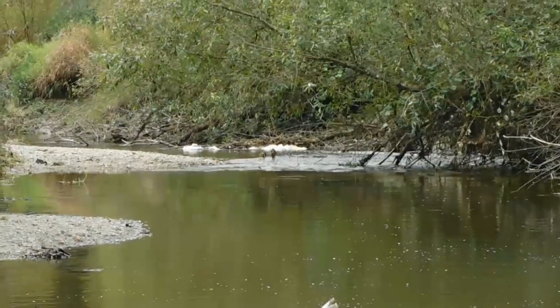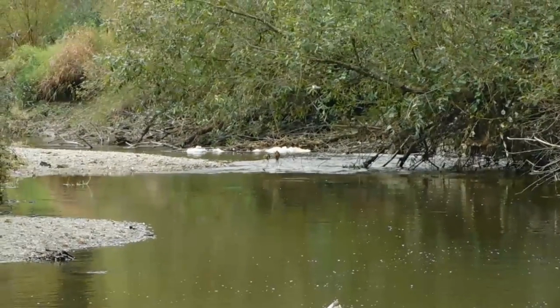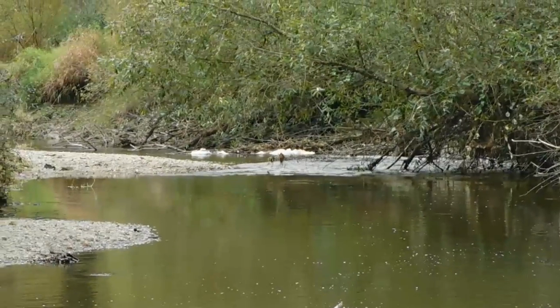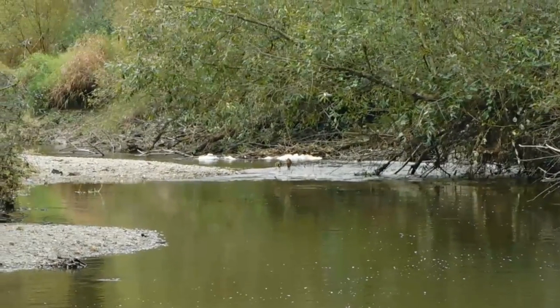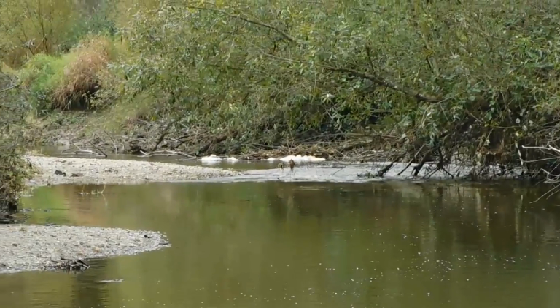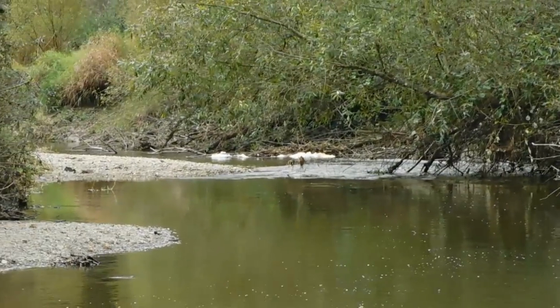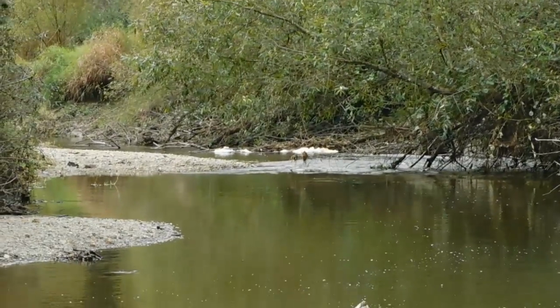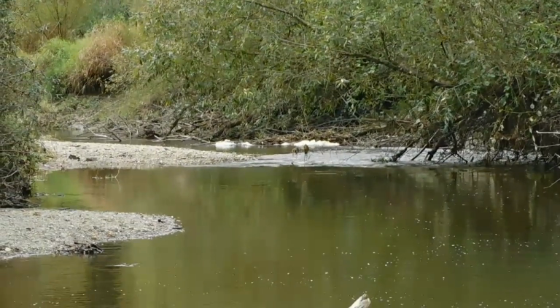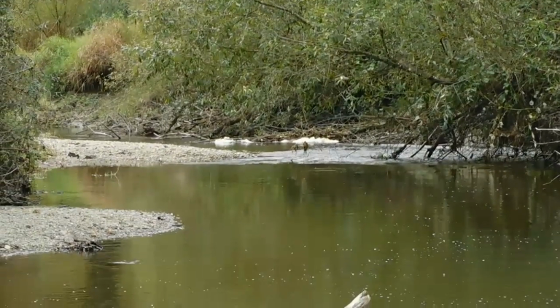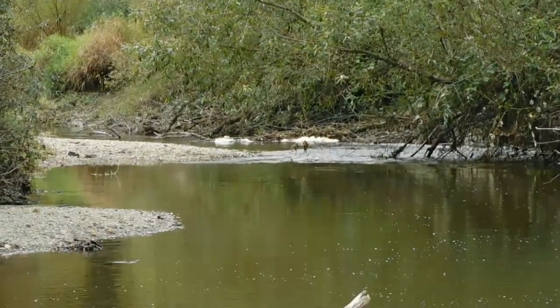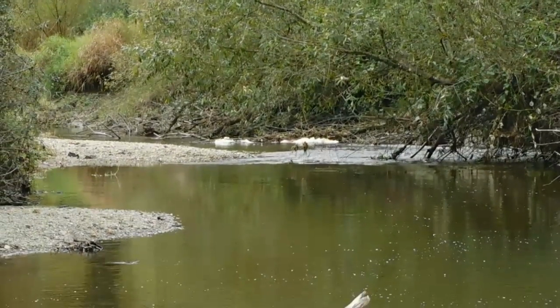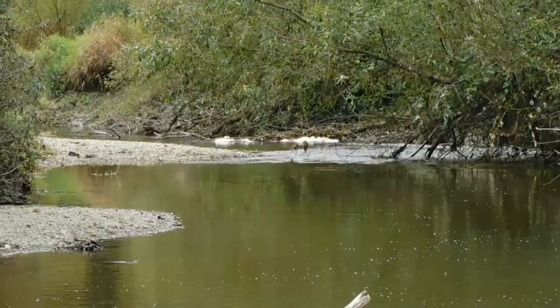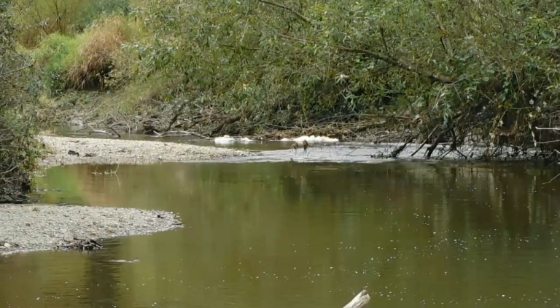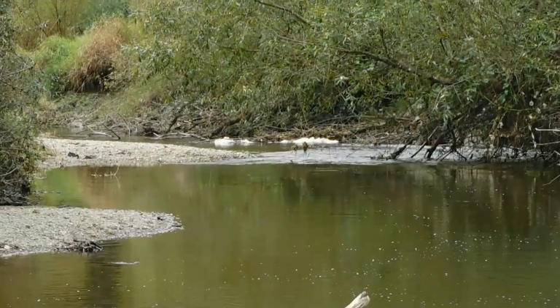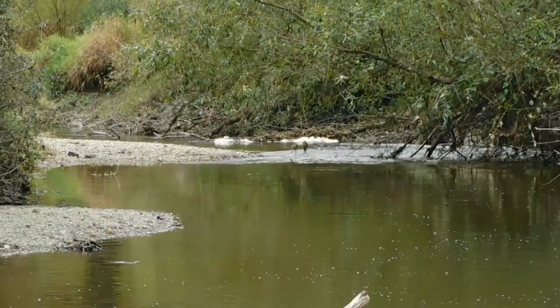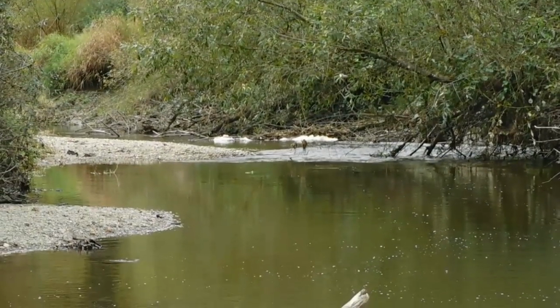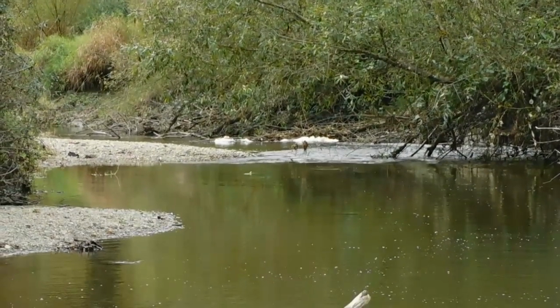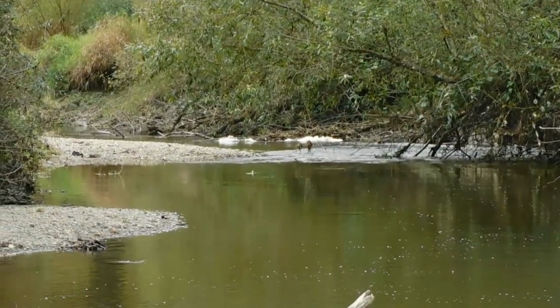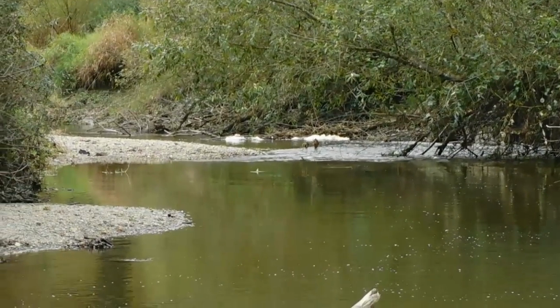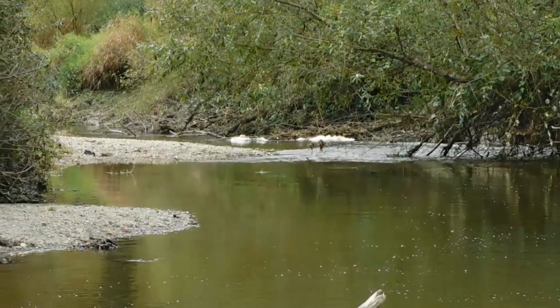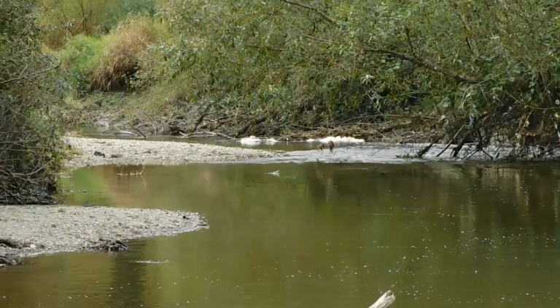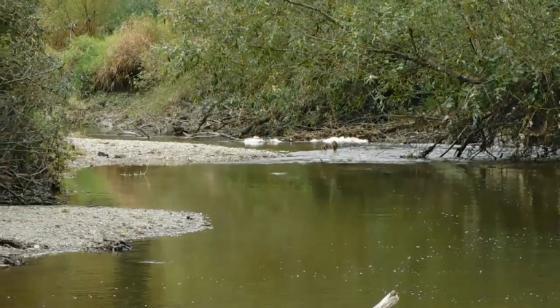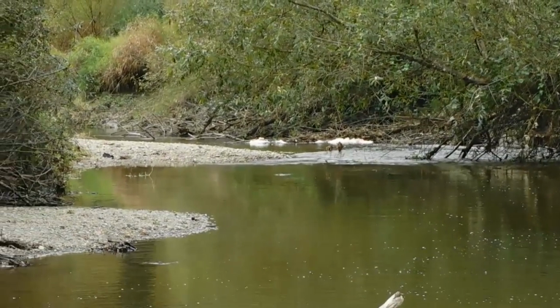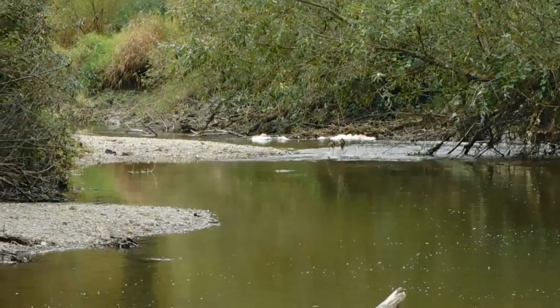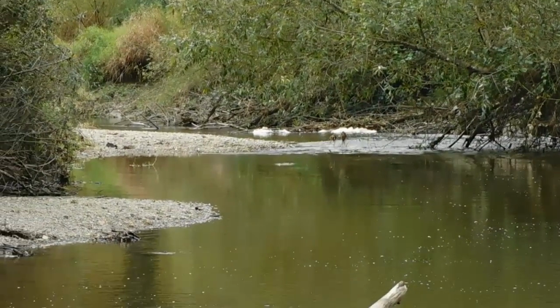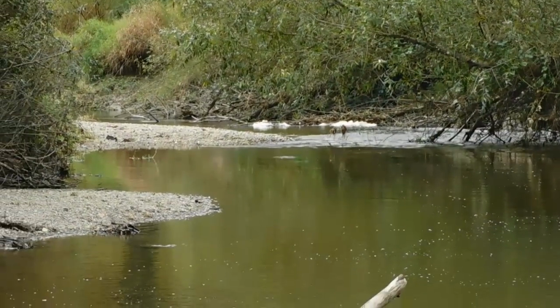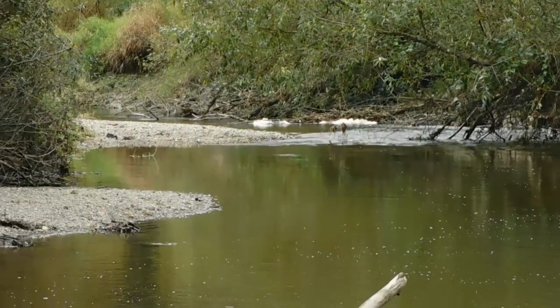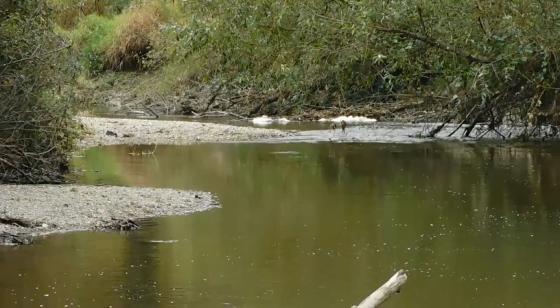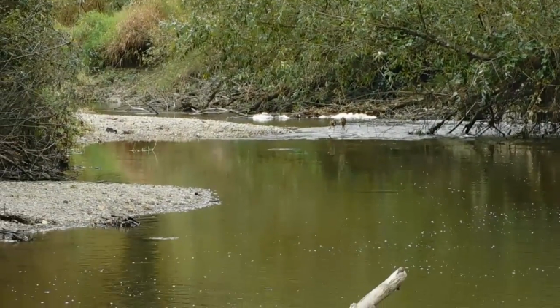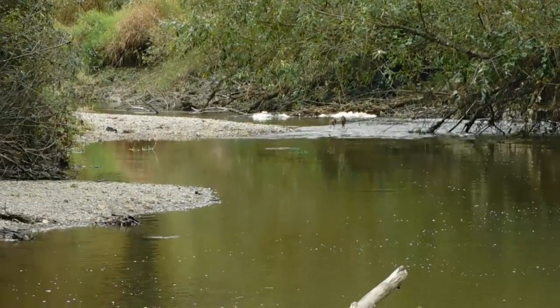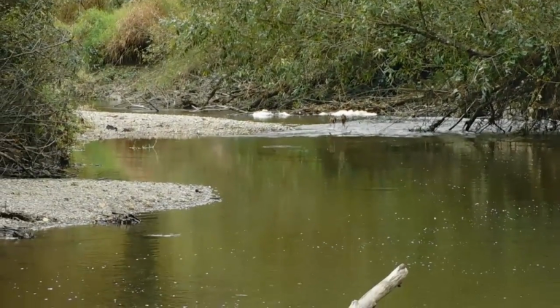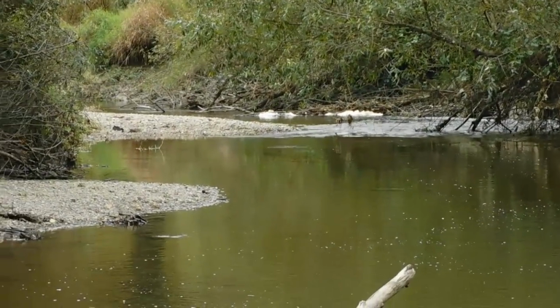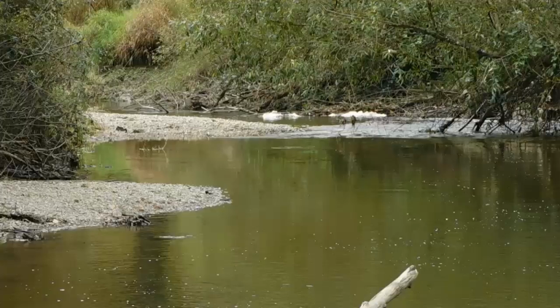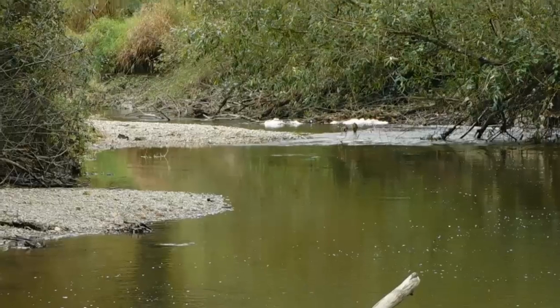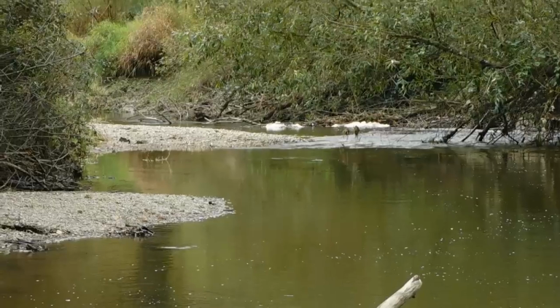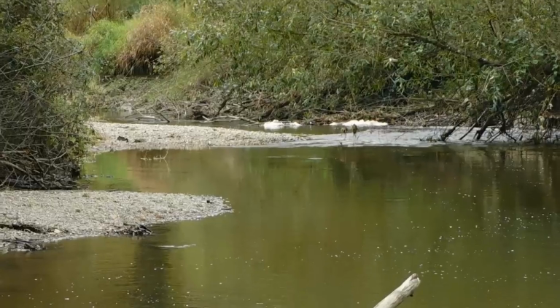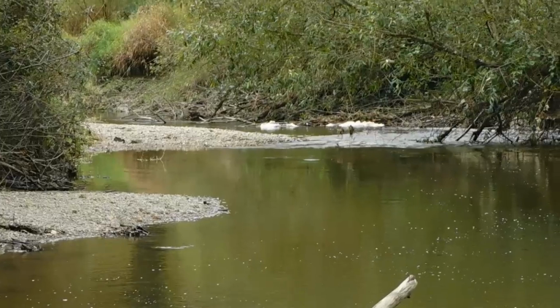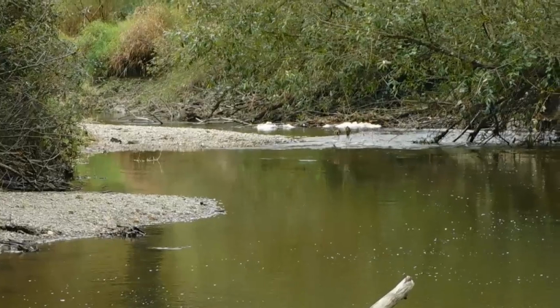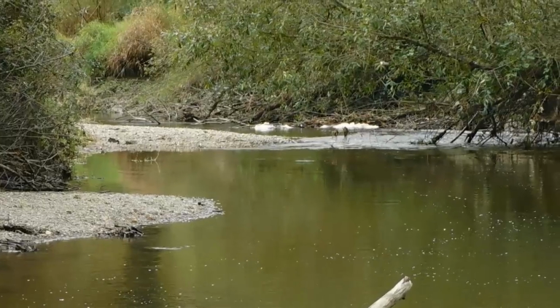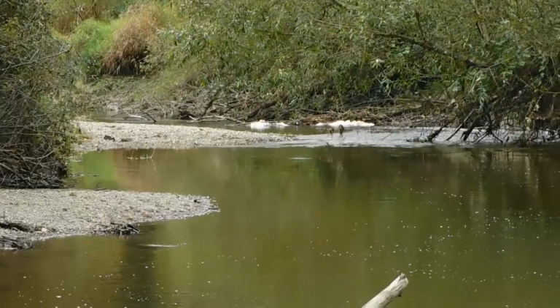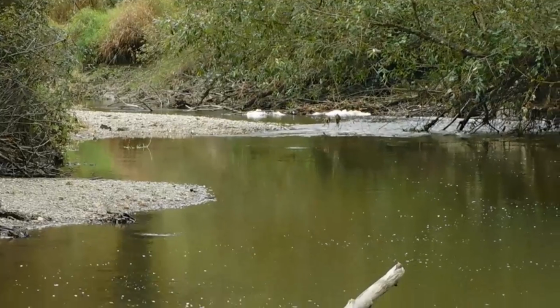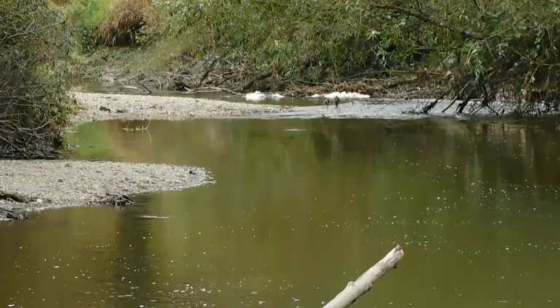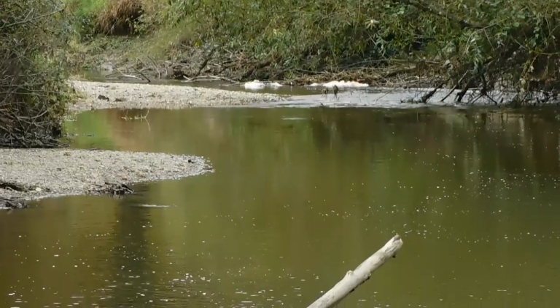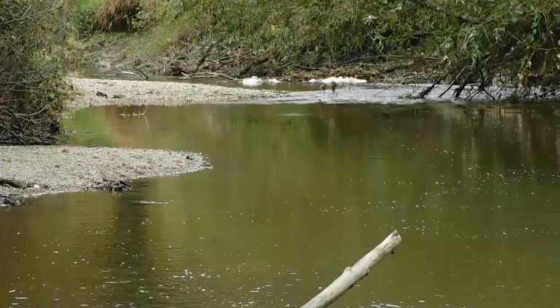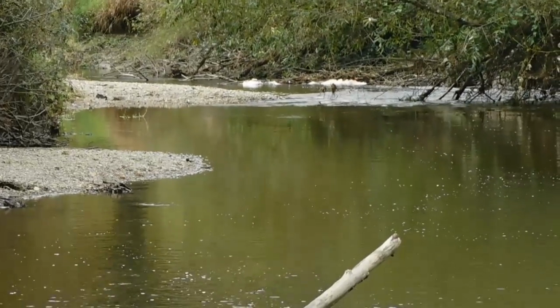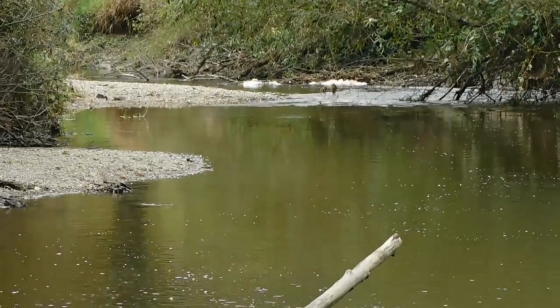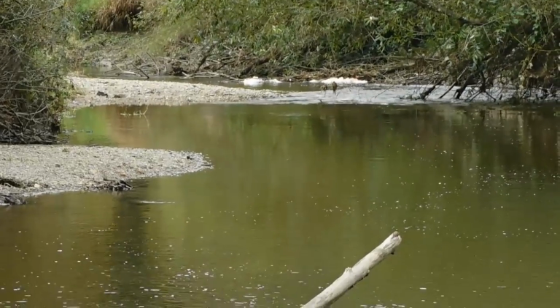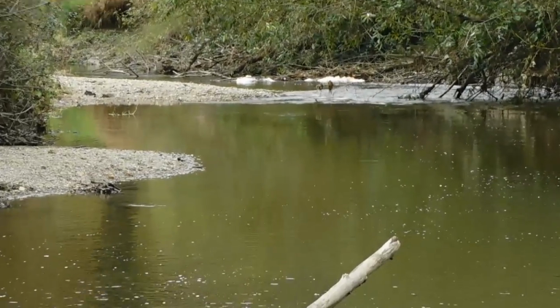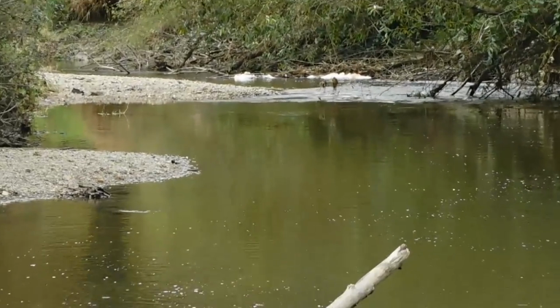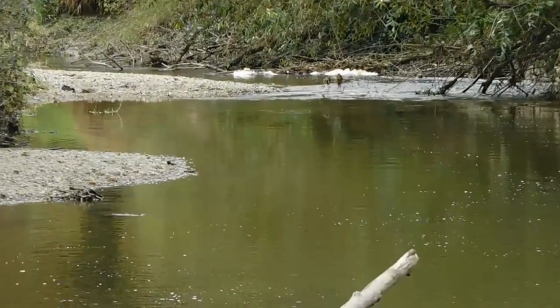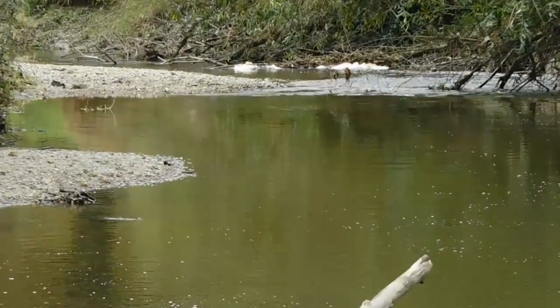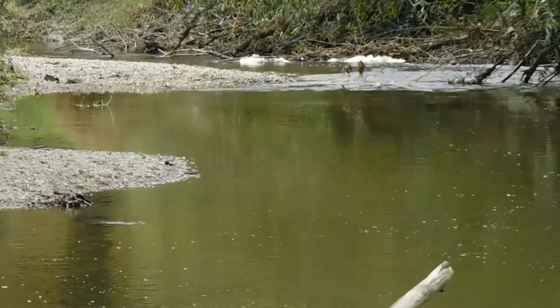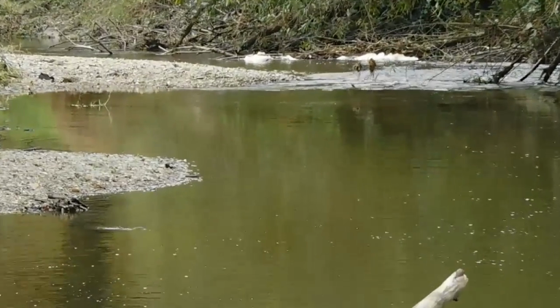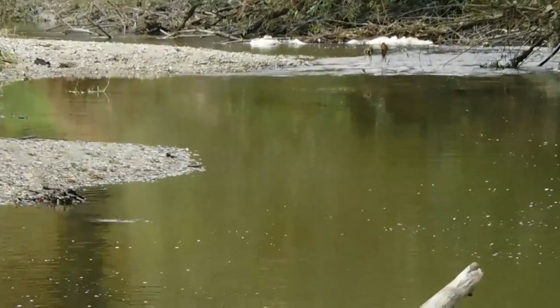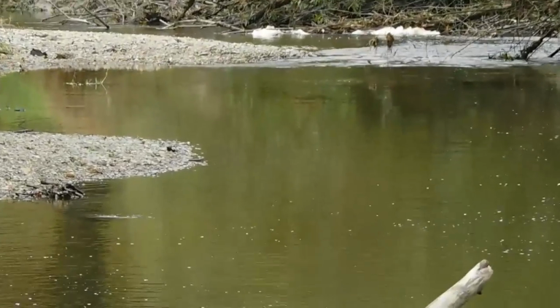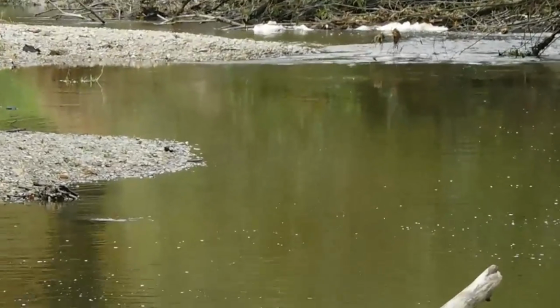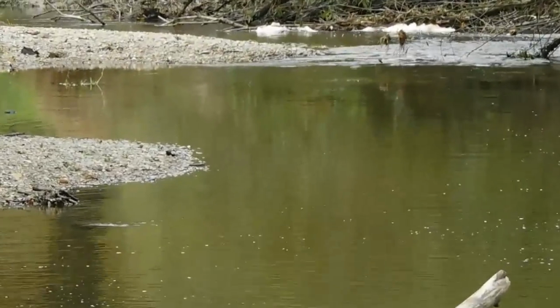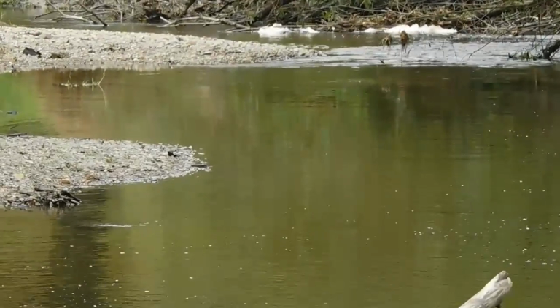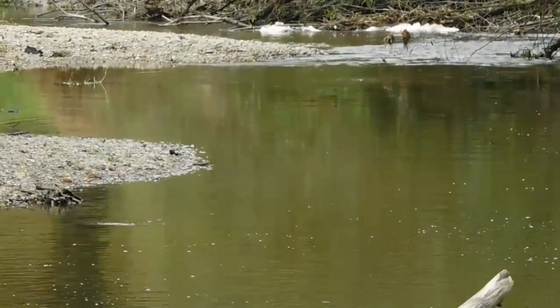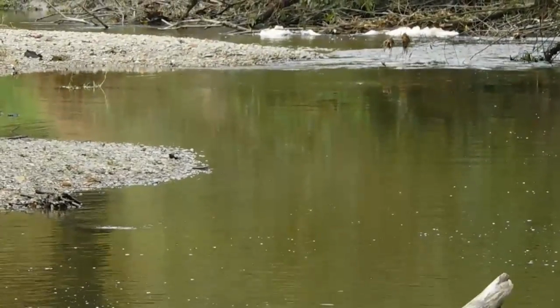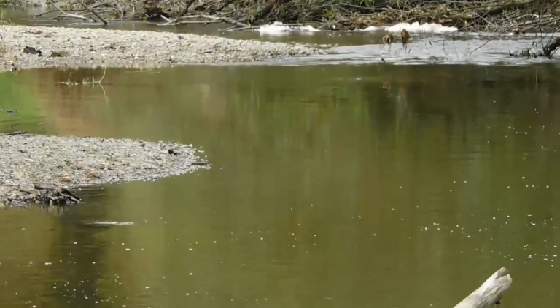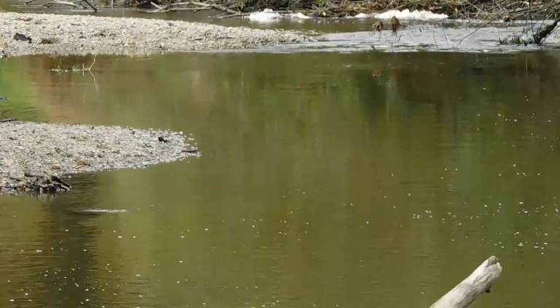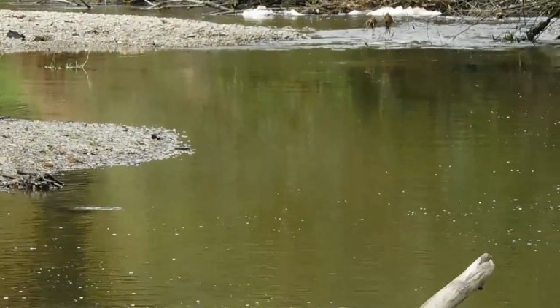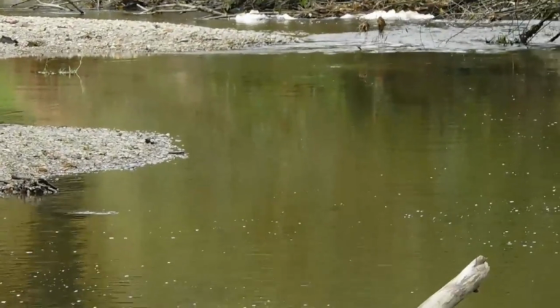Fall is here and so are the salmon. Ross Davies with you on this mid-October afternoon from the Kanaka Creek at the 240th Street fish fence.